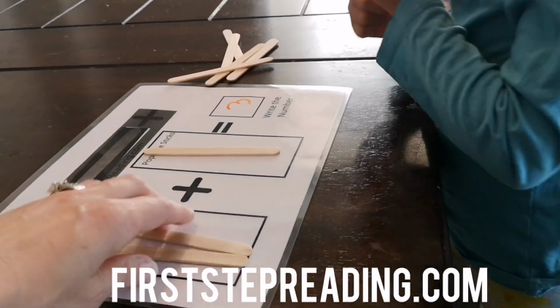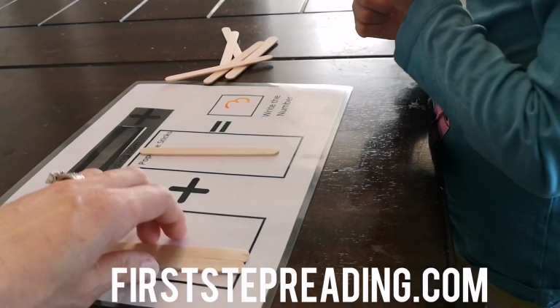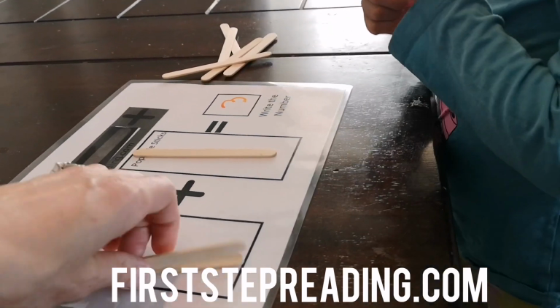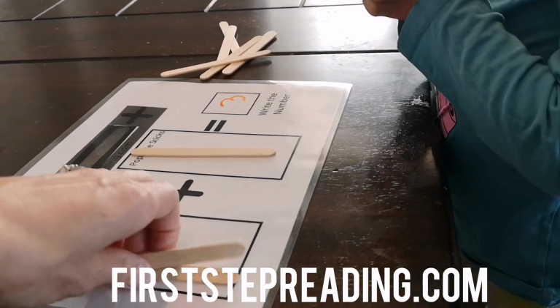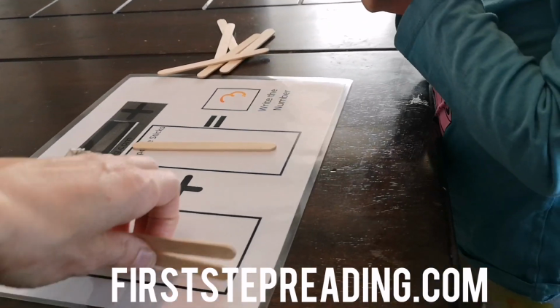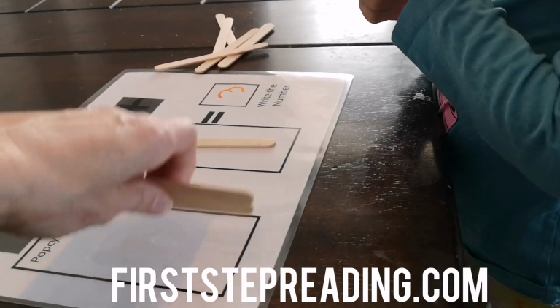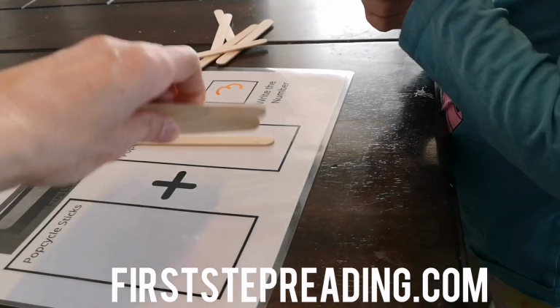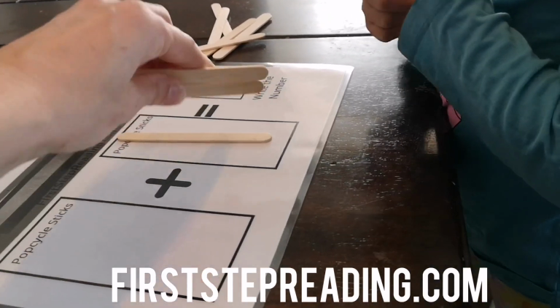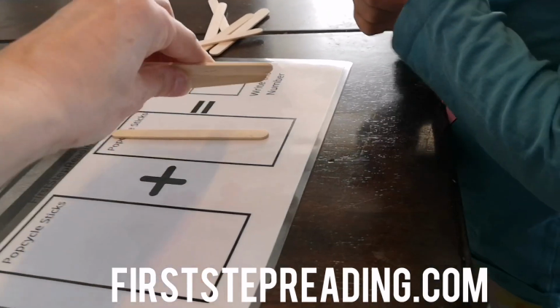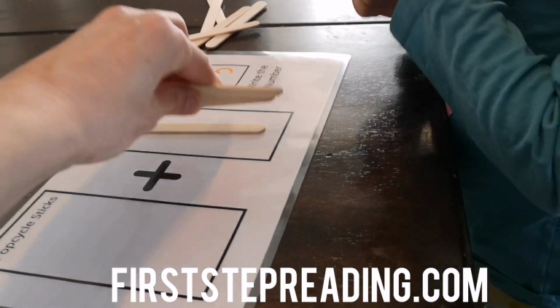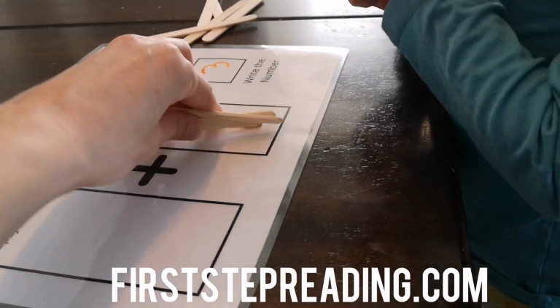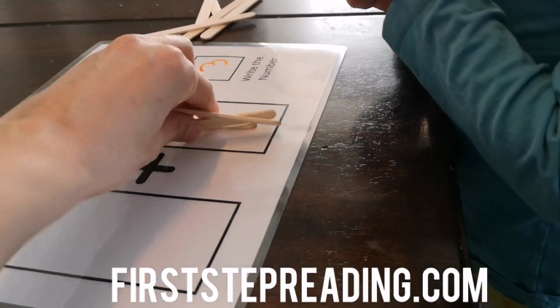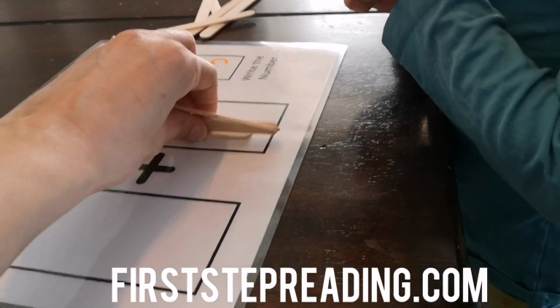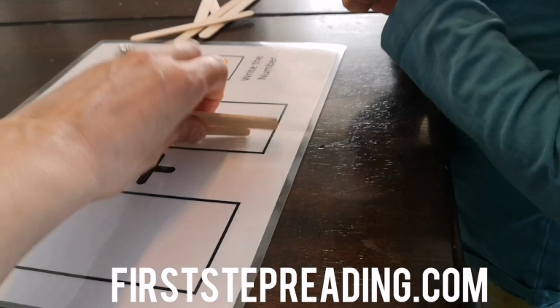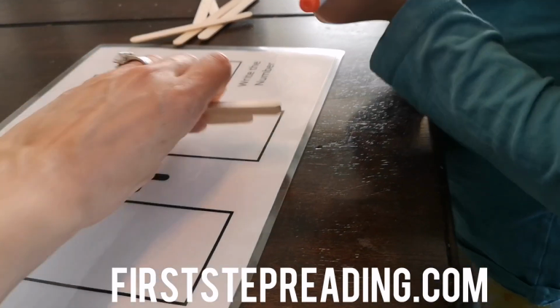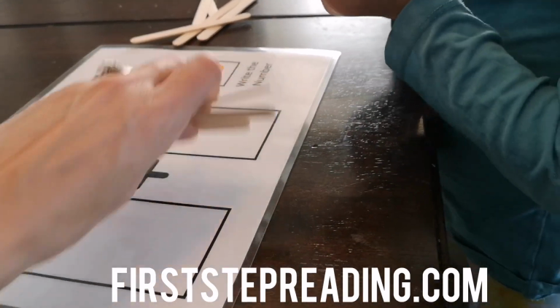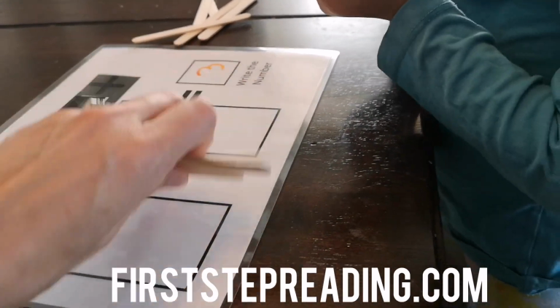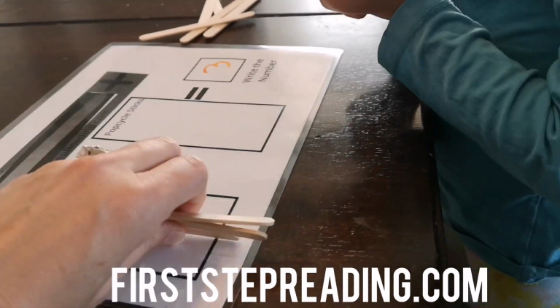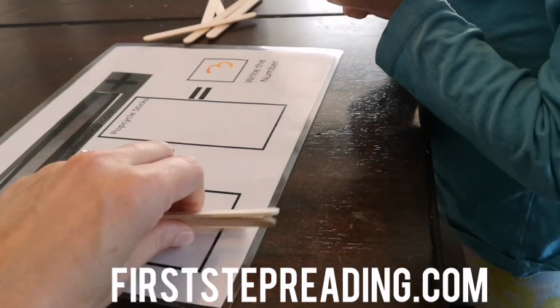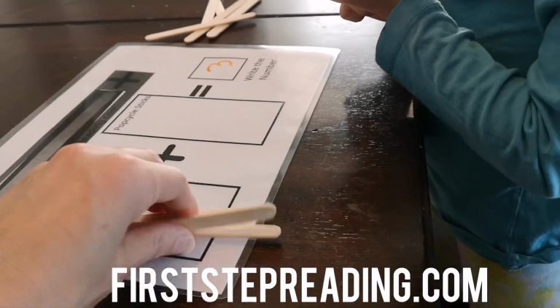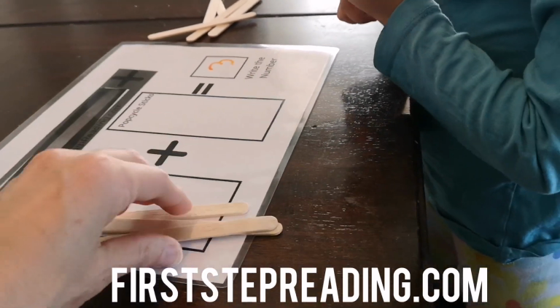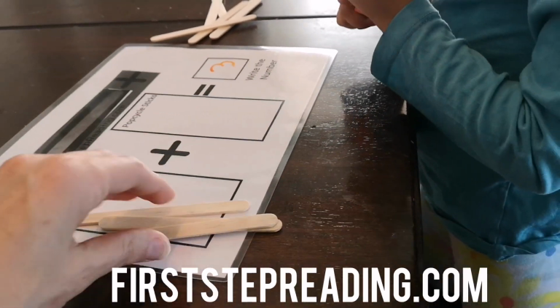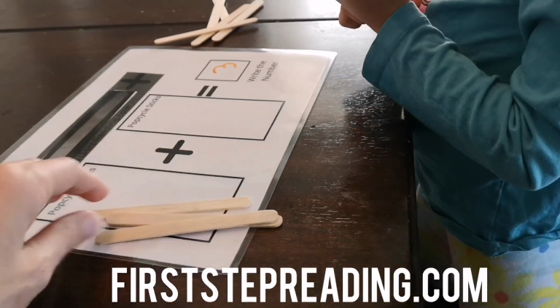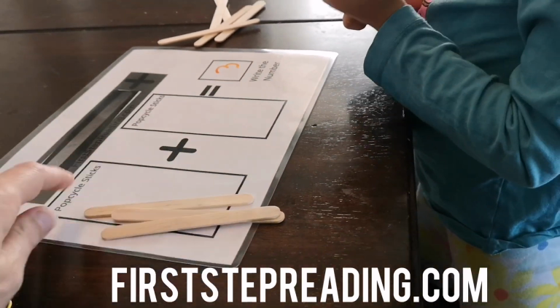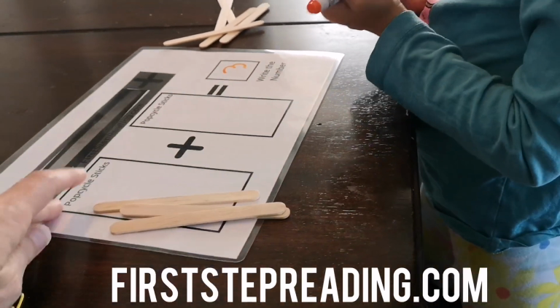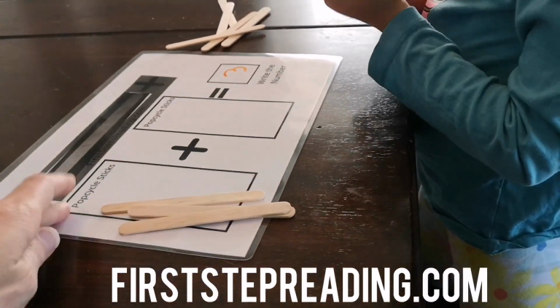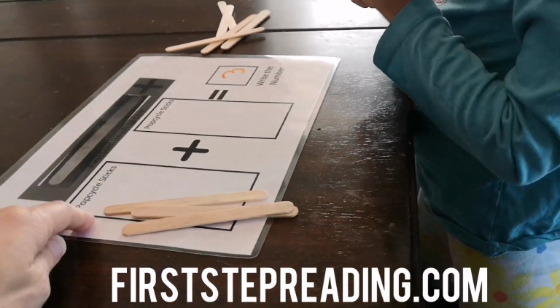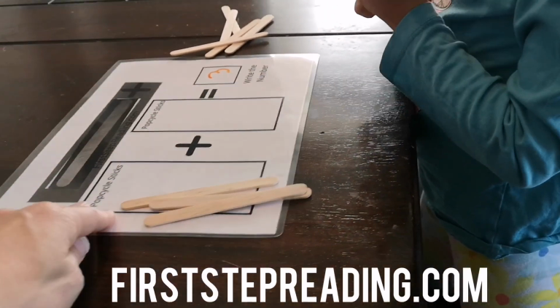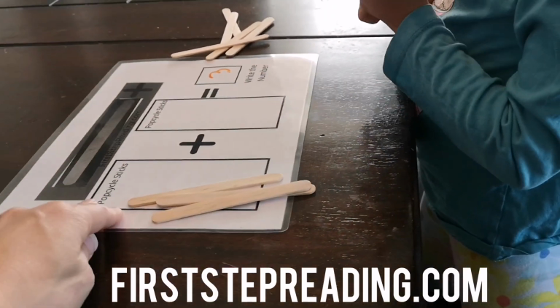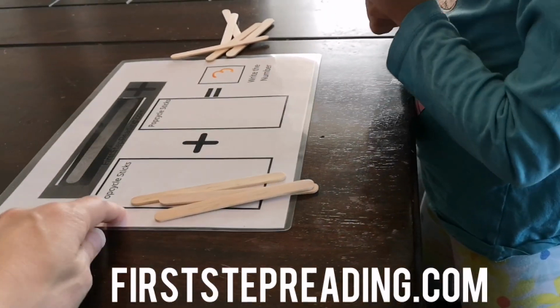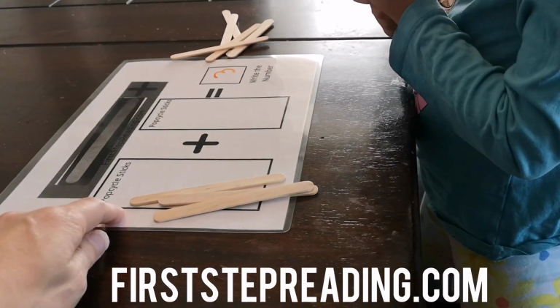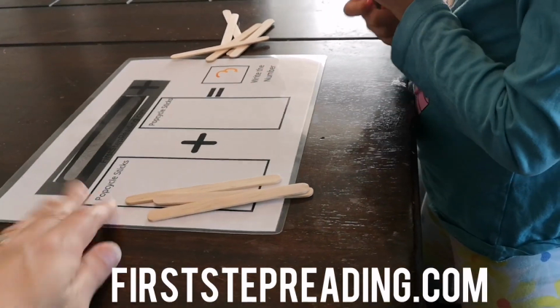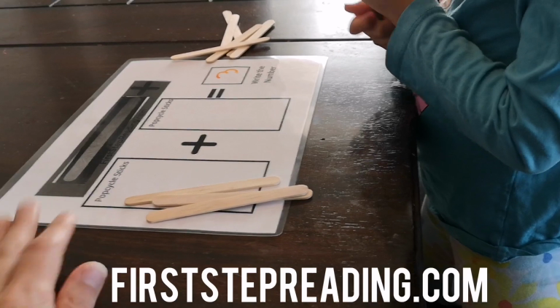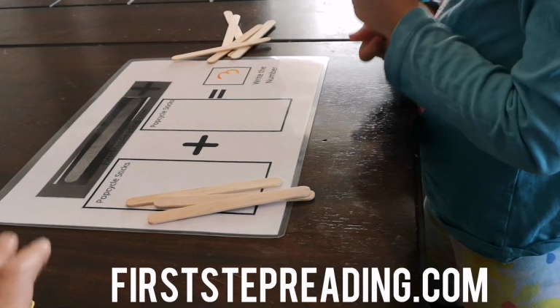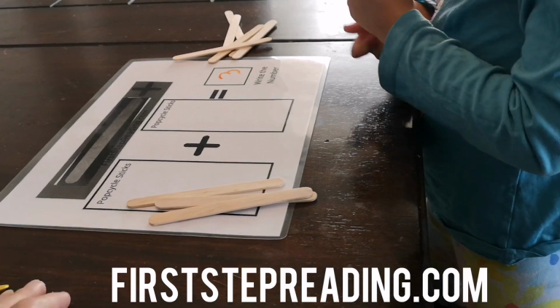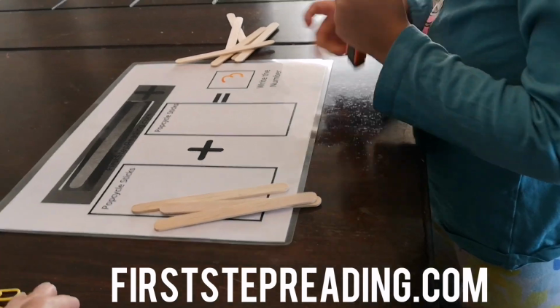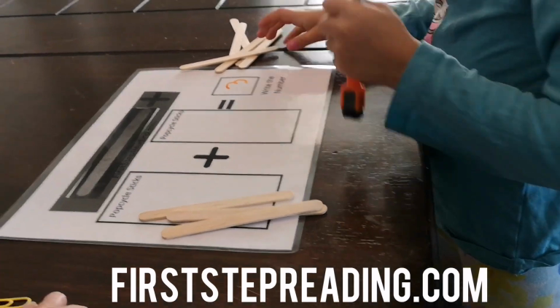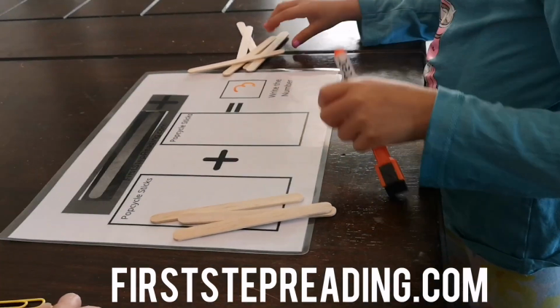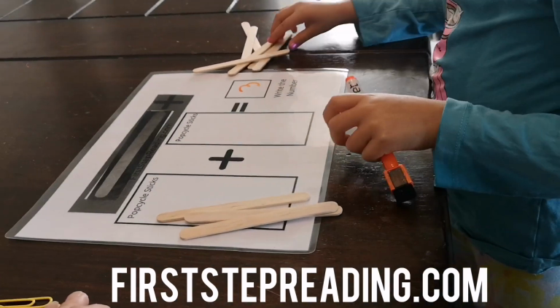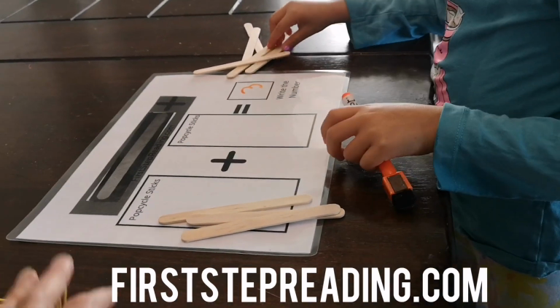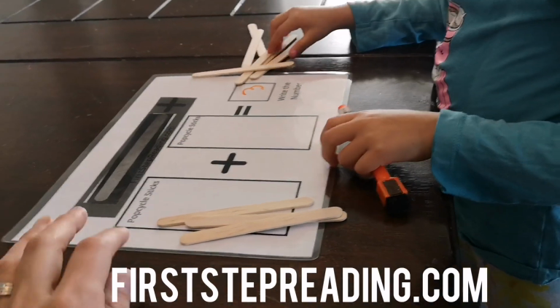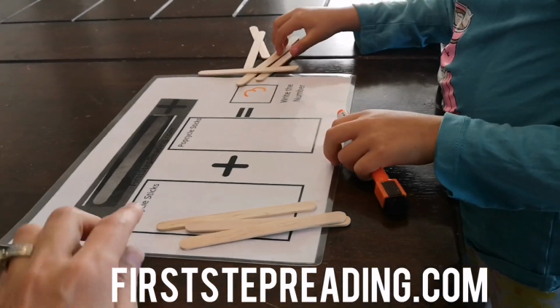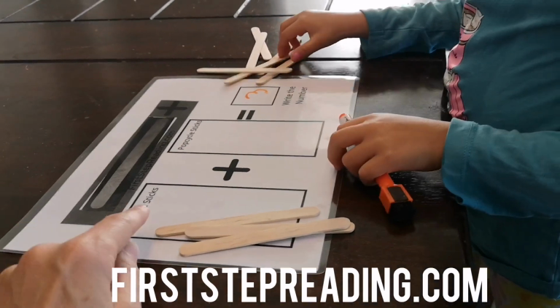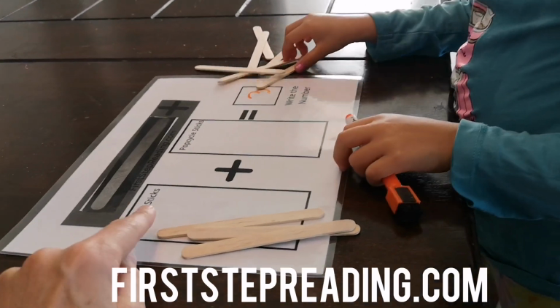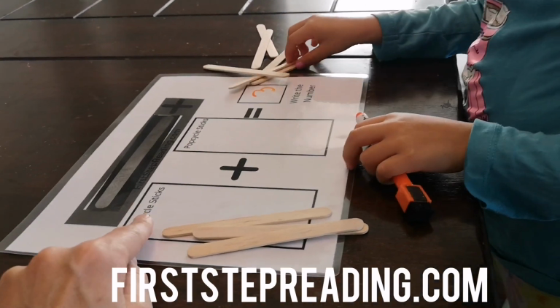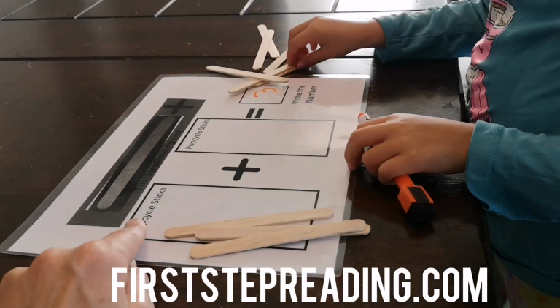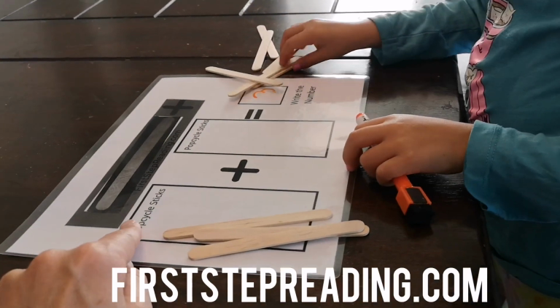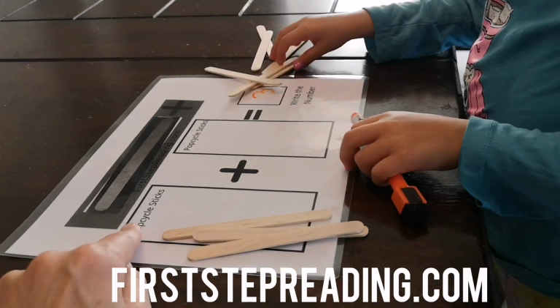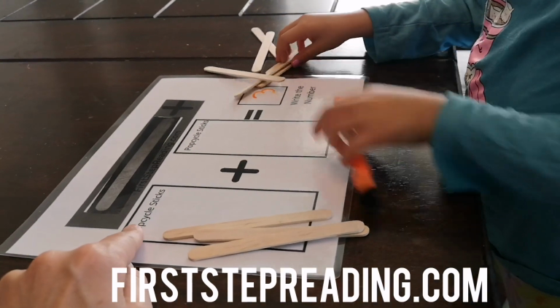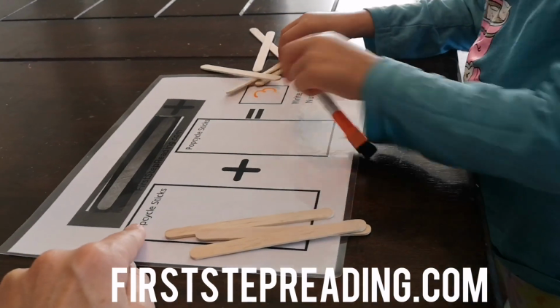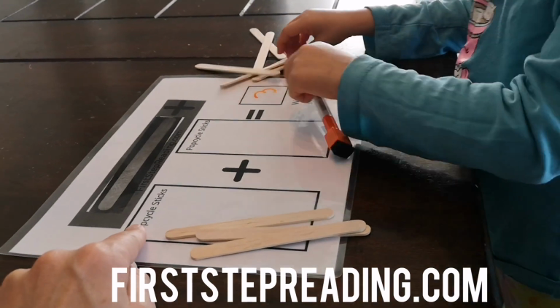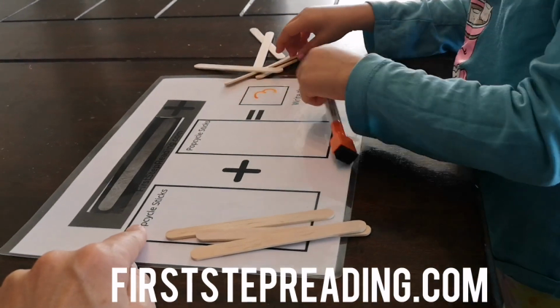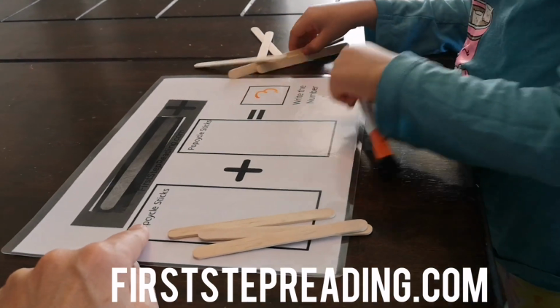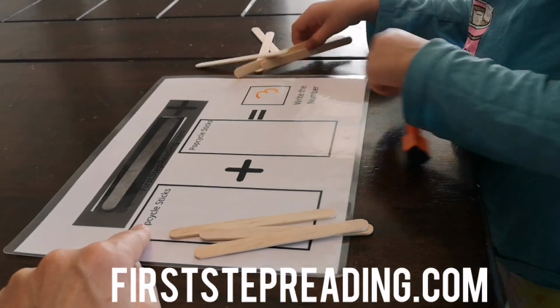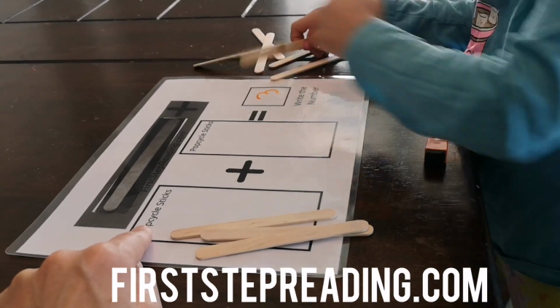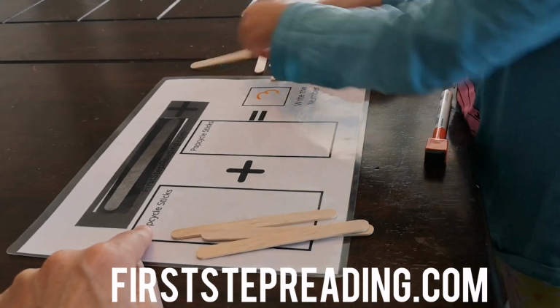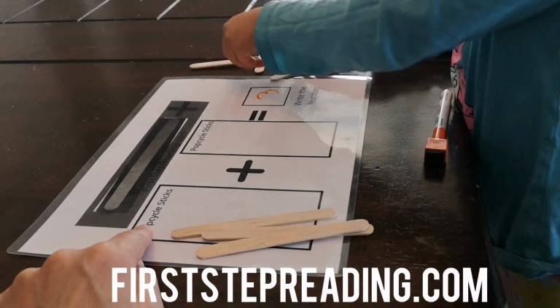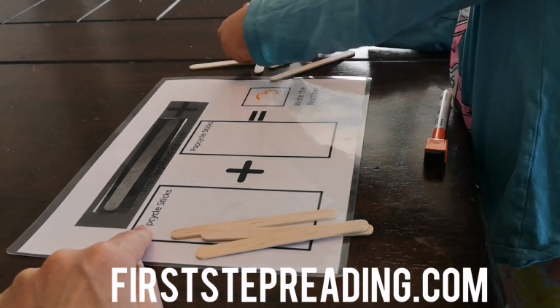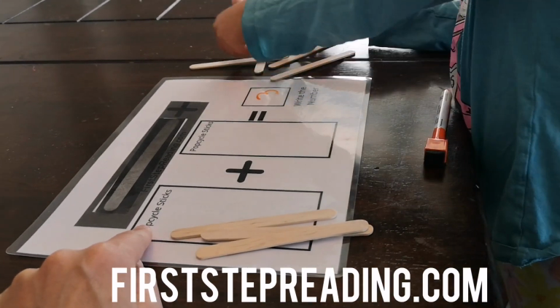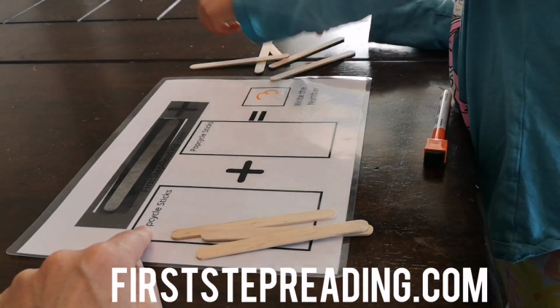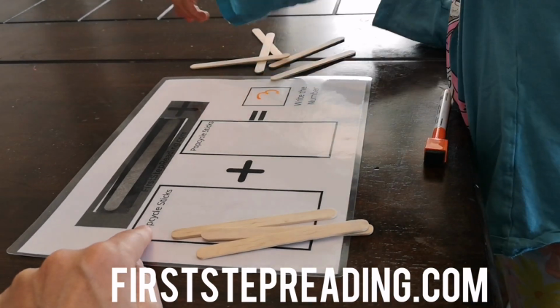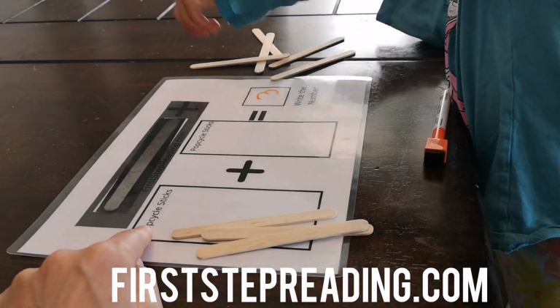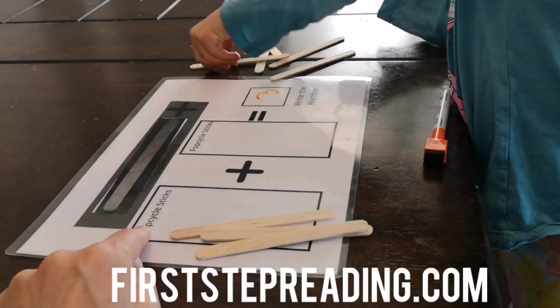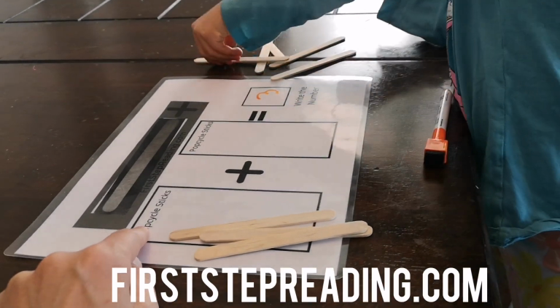Now can you show me three plus two? Put three Popsicle sticks. Five.